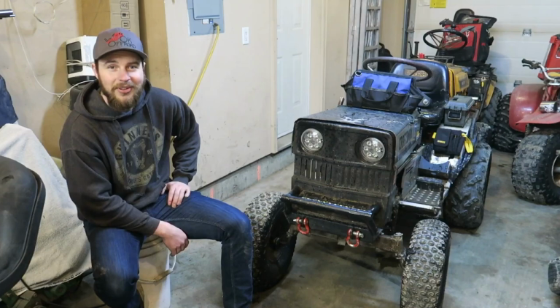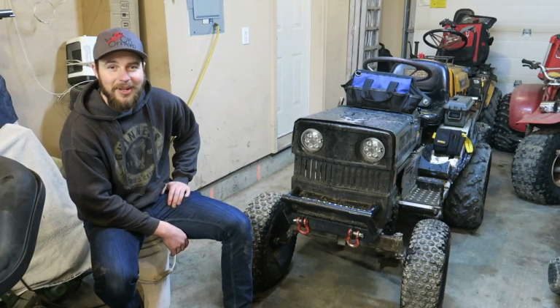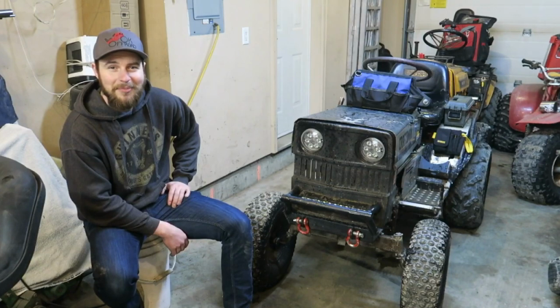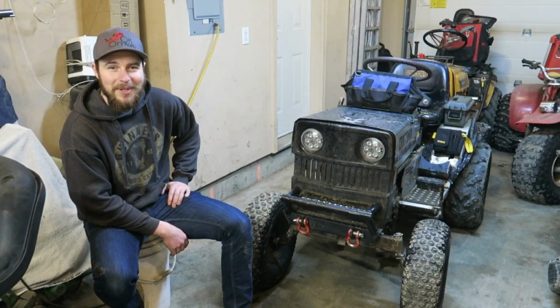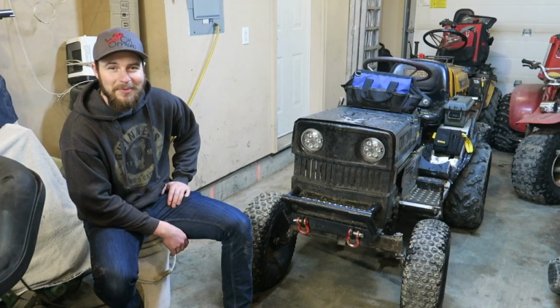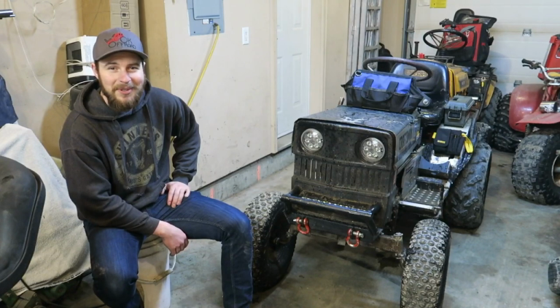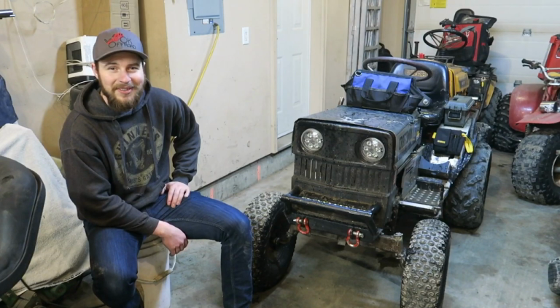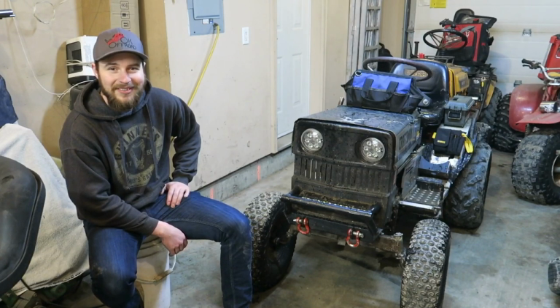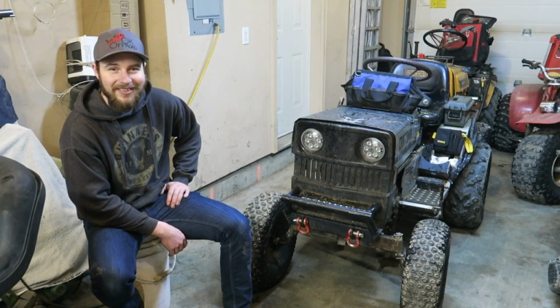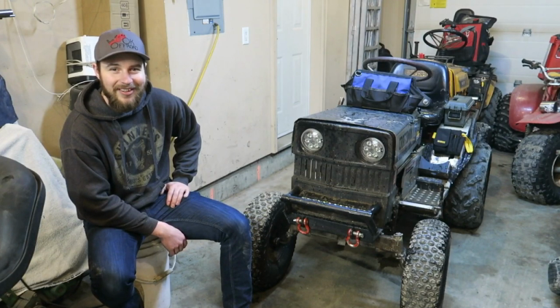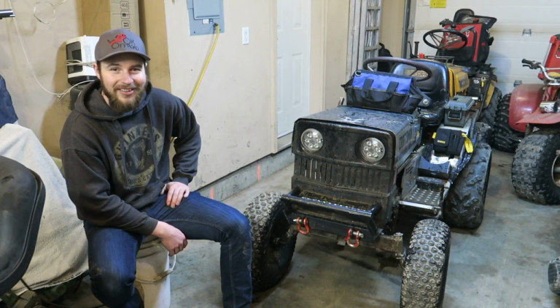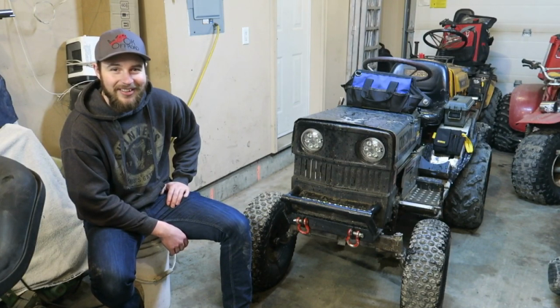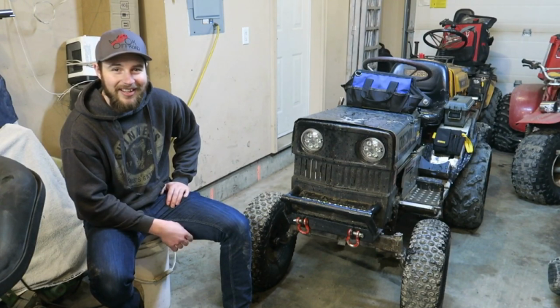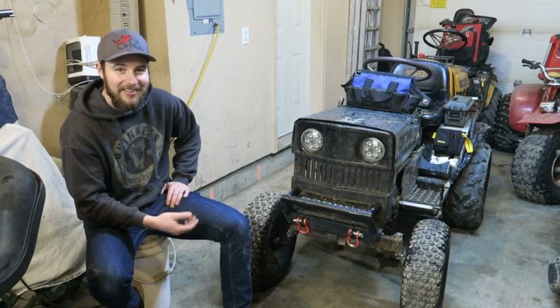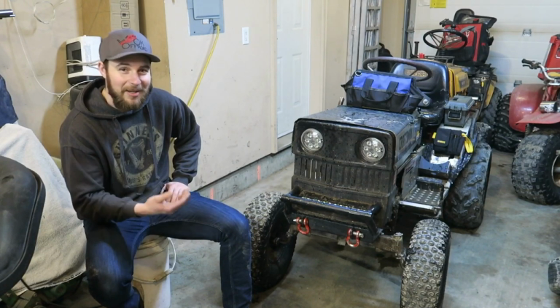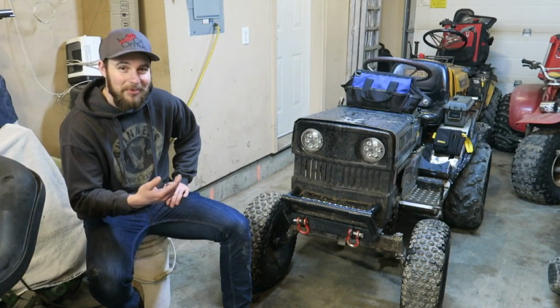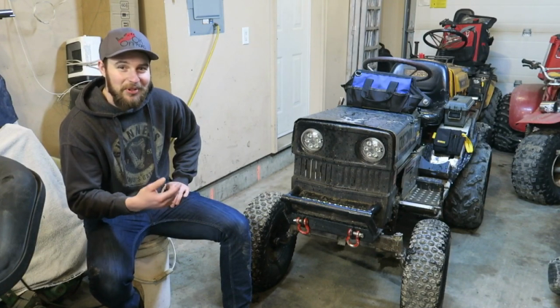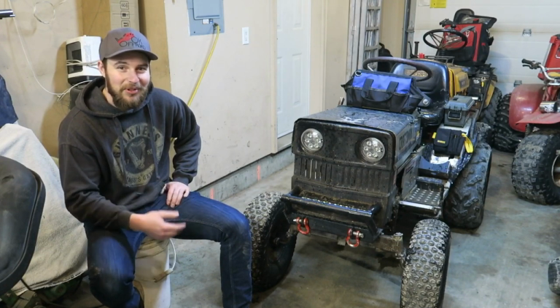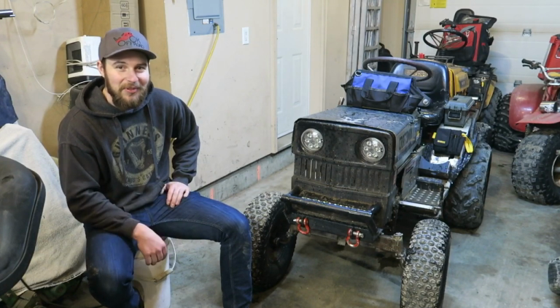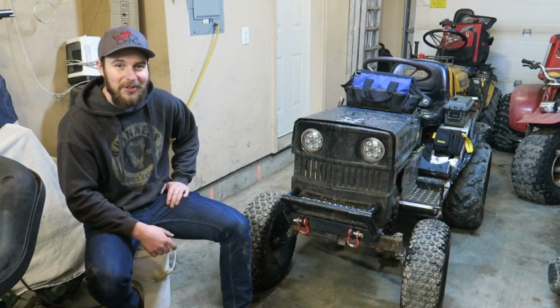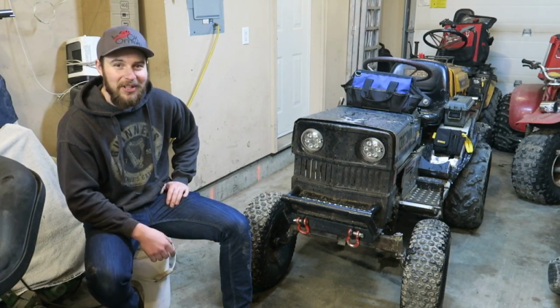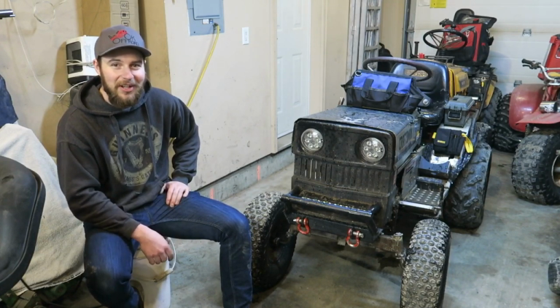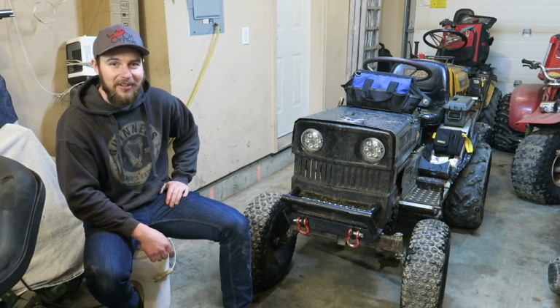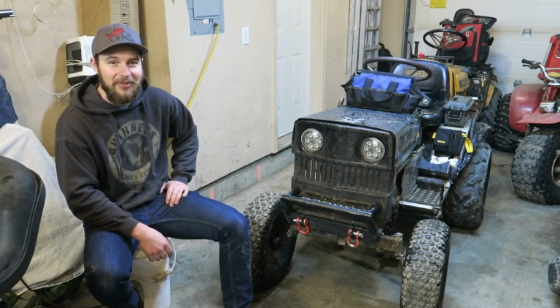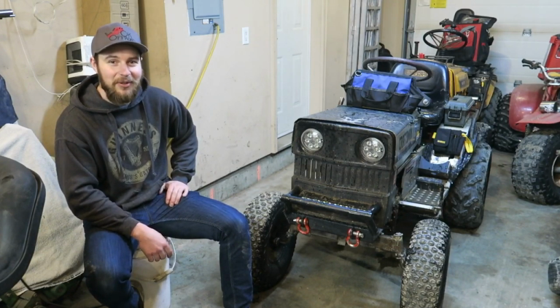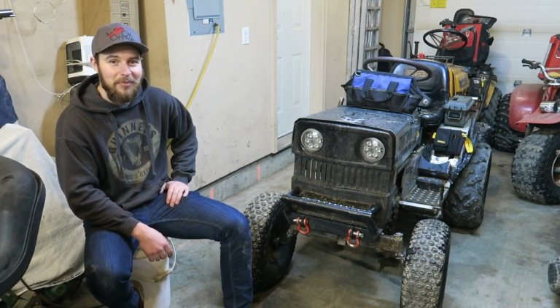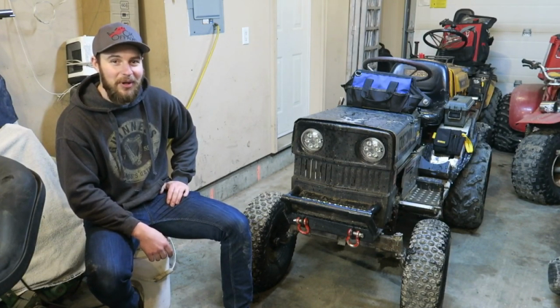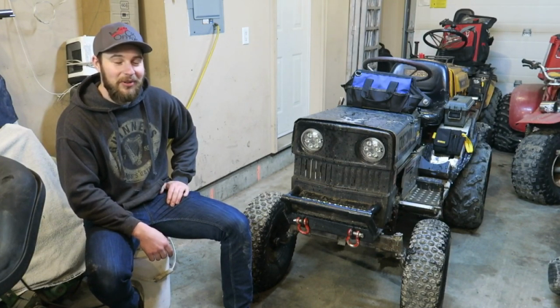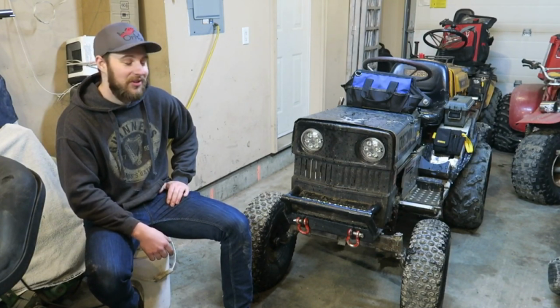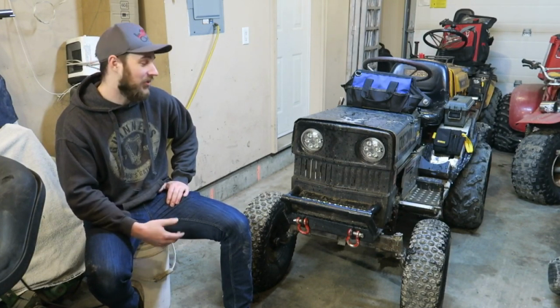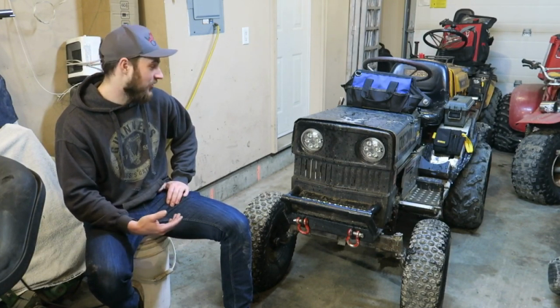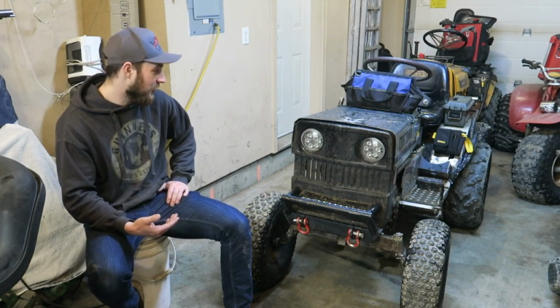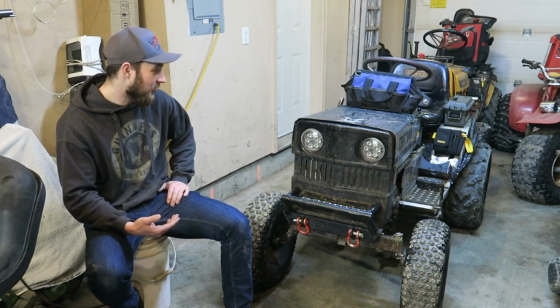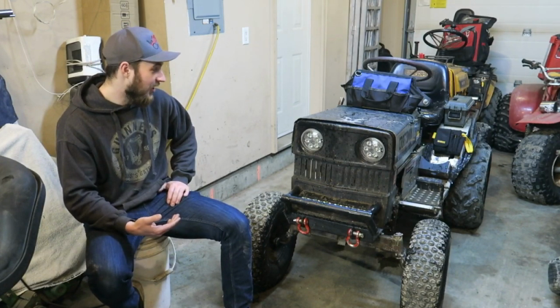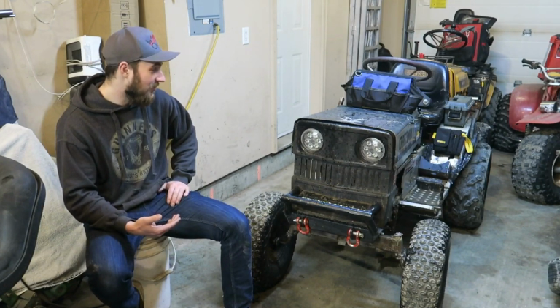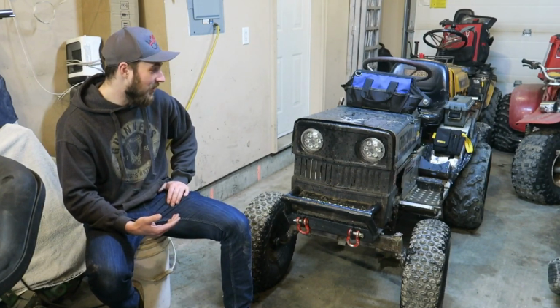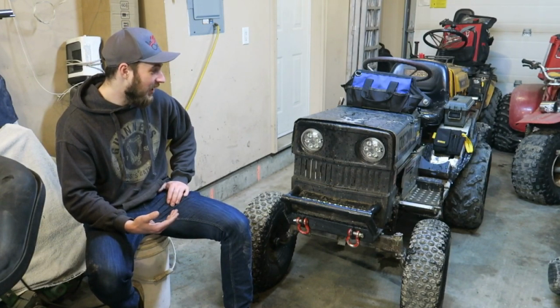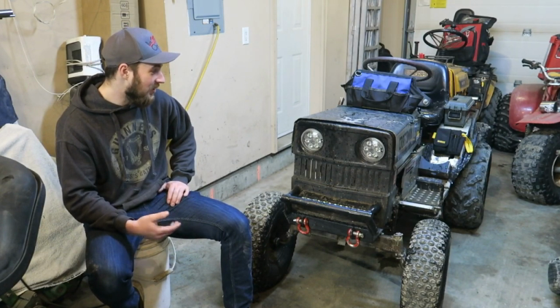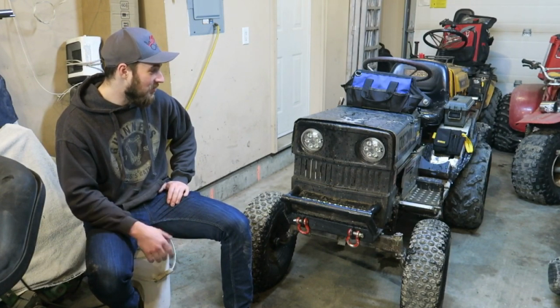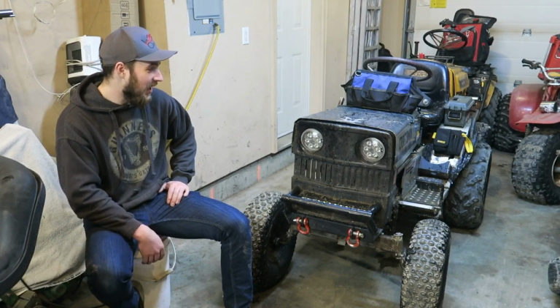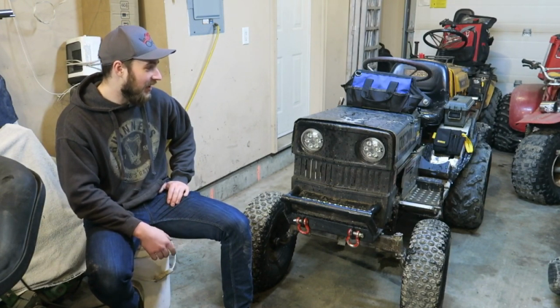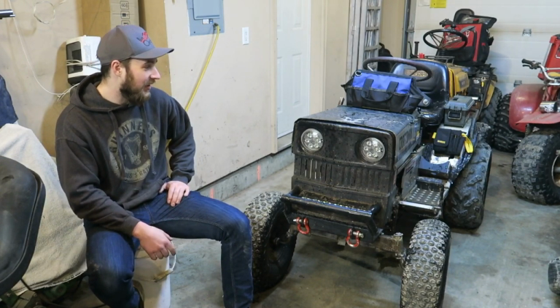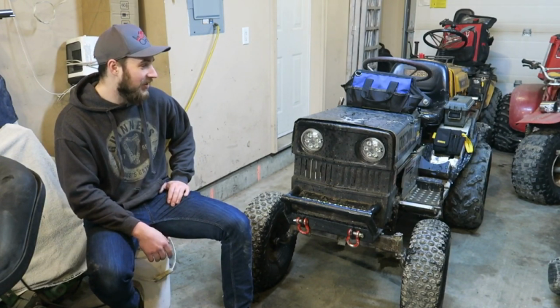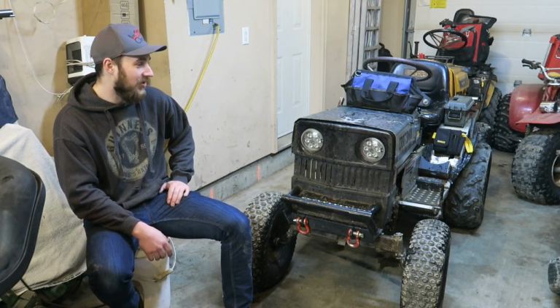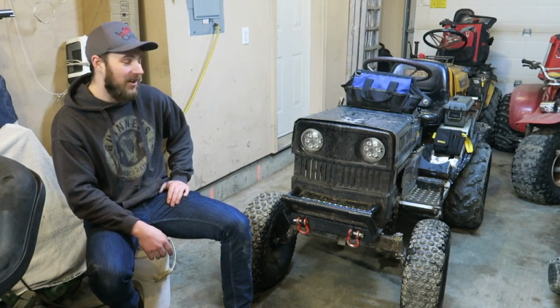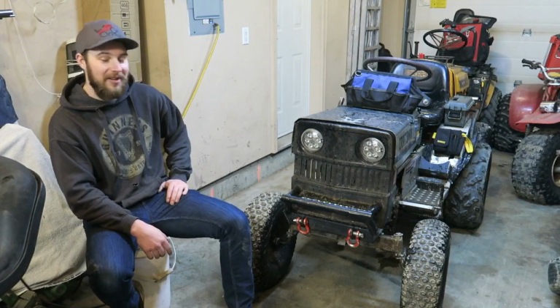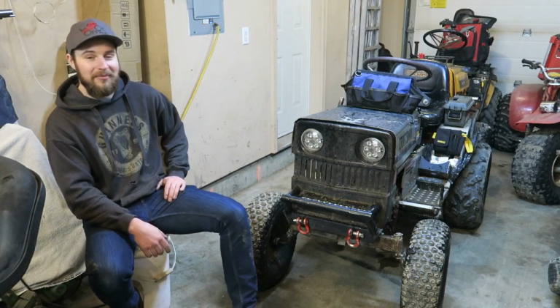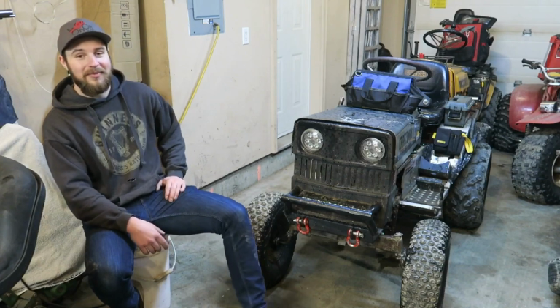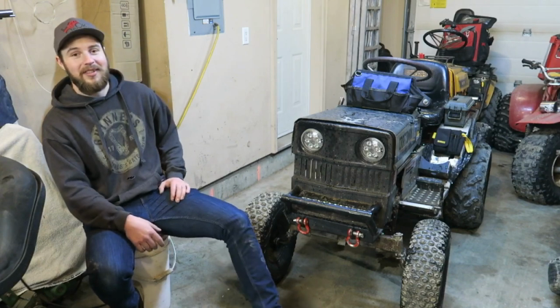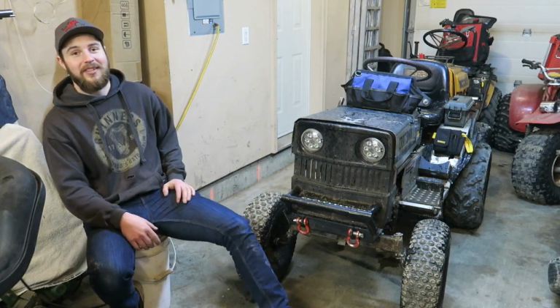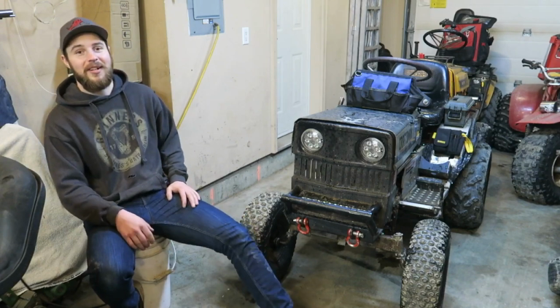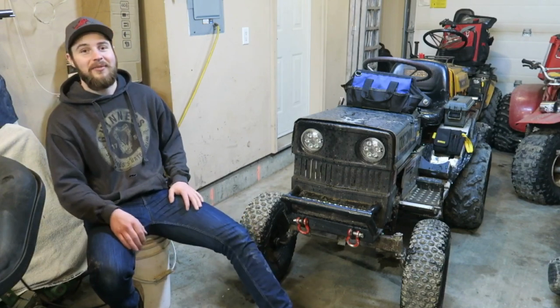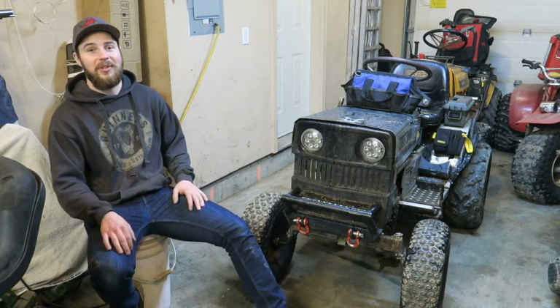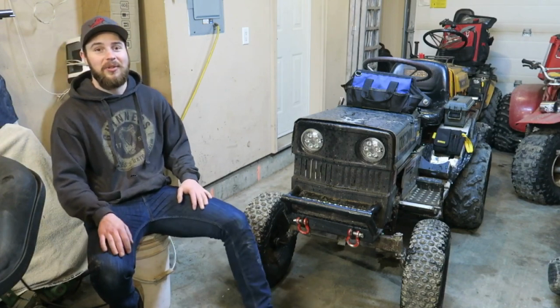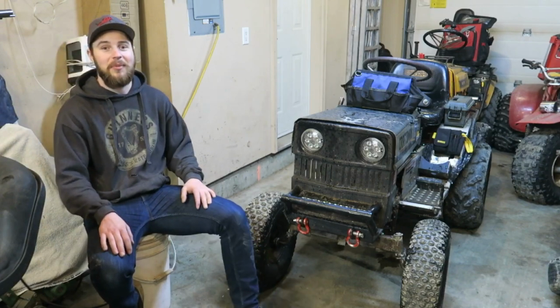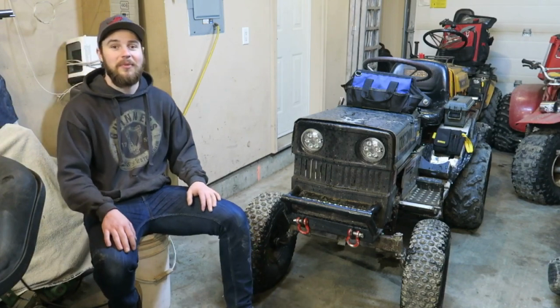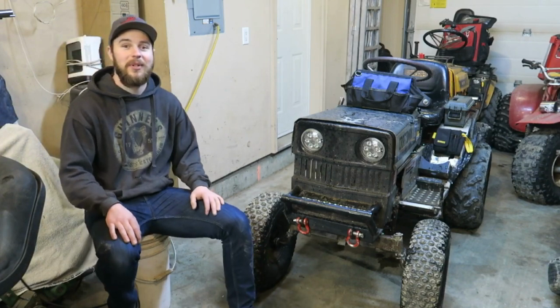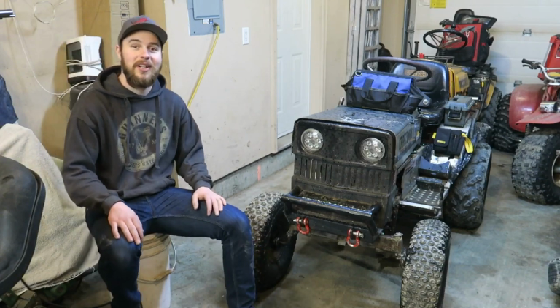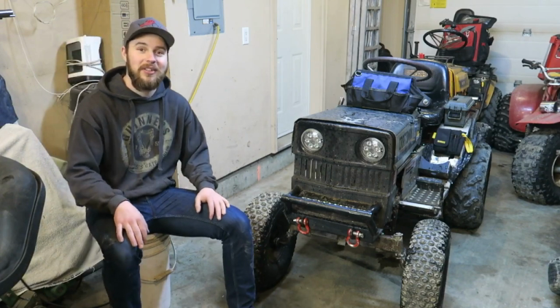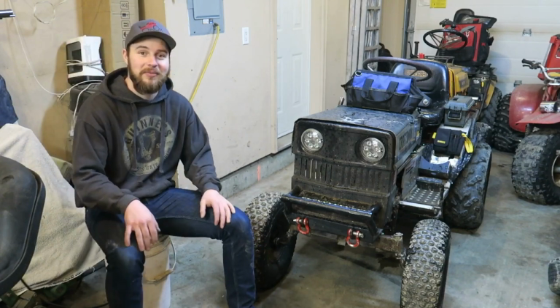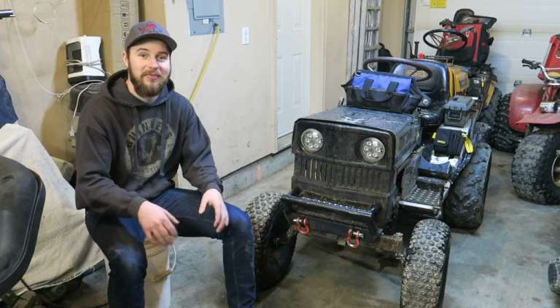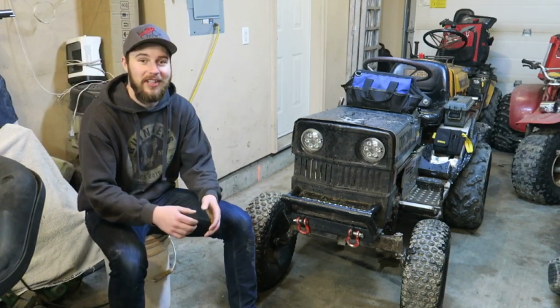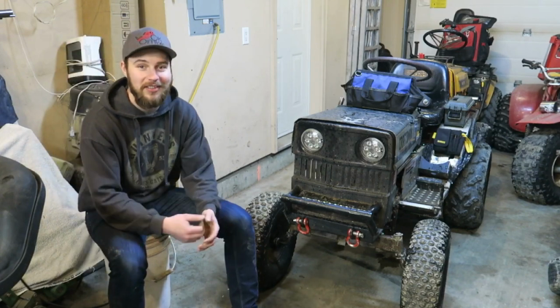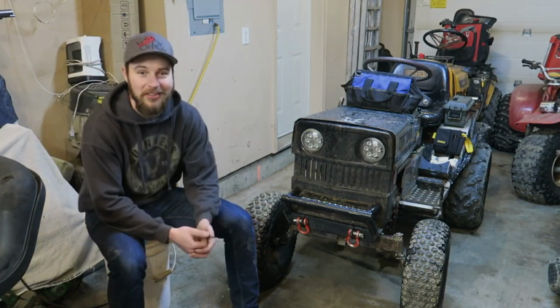What's up people? On today's episode of OK Off-Road Mowers, we have Magnum back in the shop. It's time for some upgrades, some fixes.